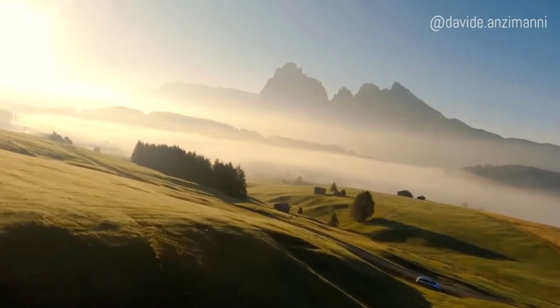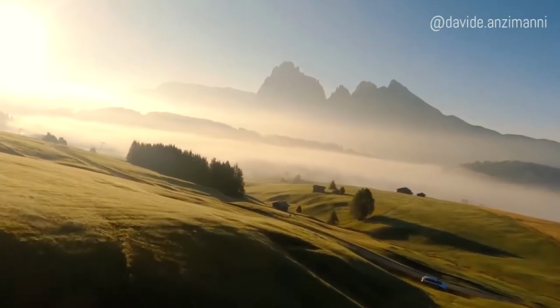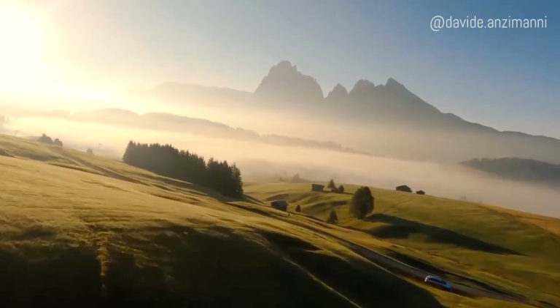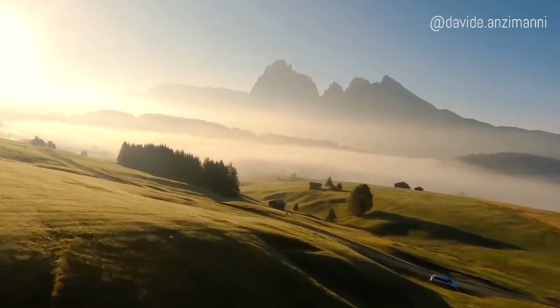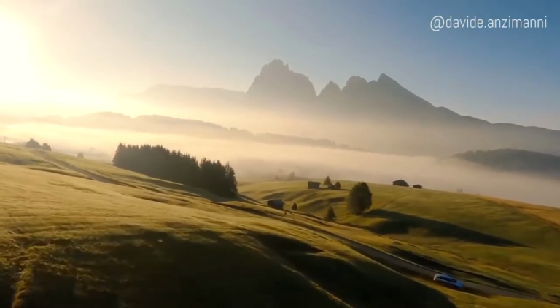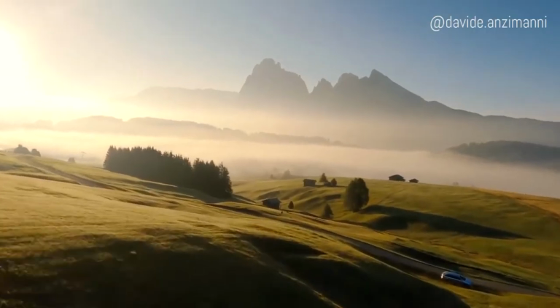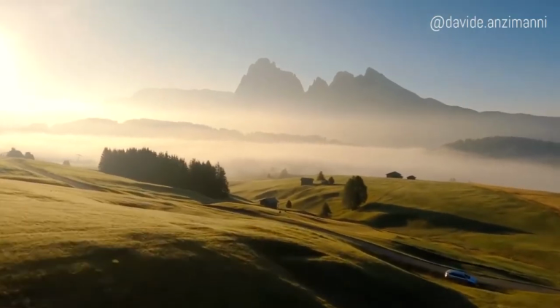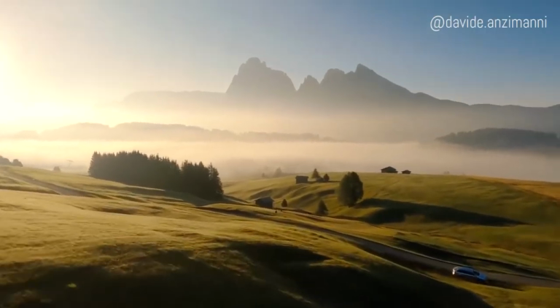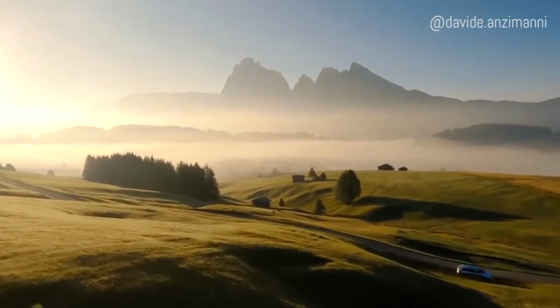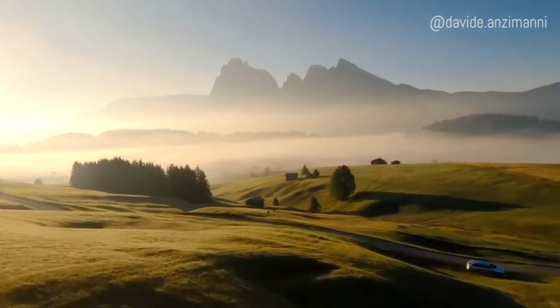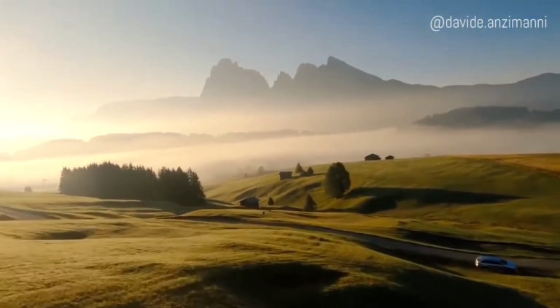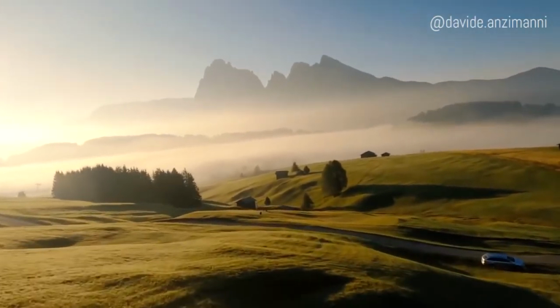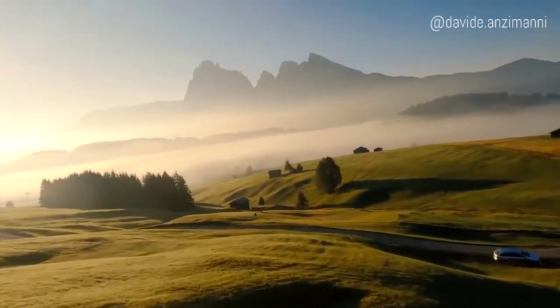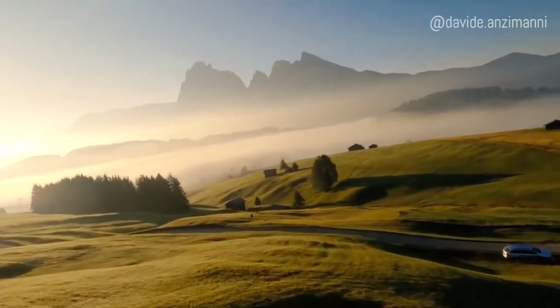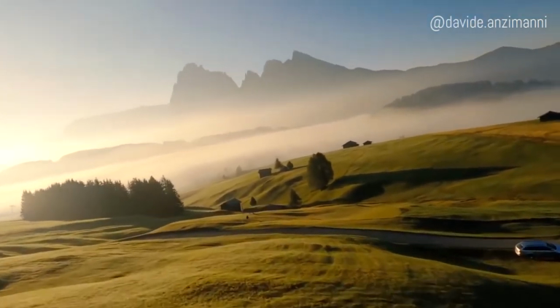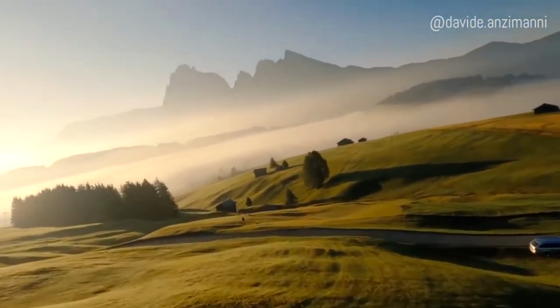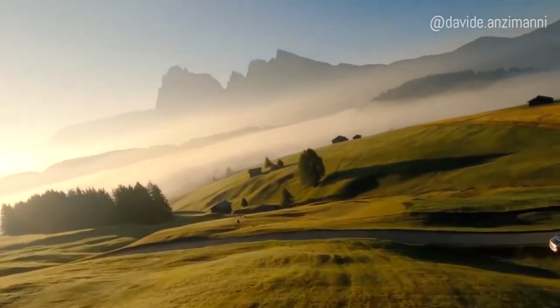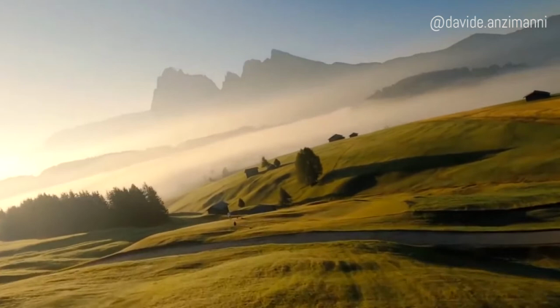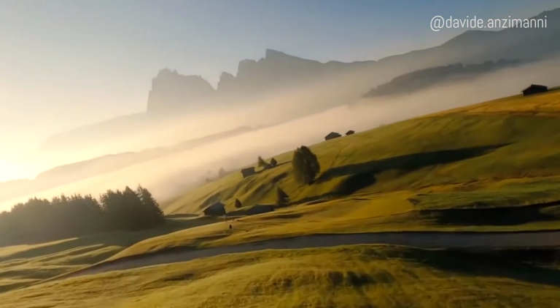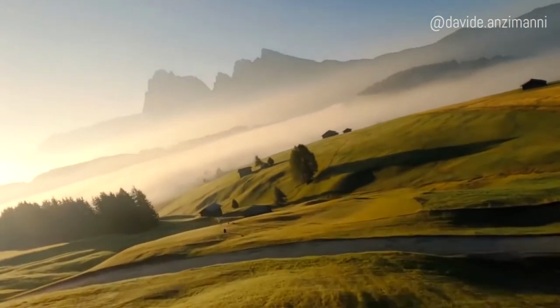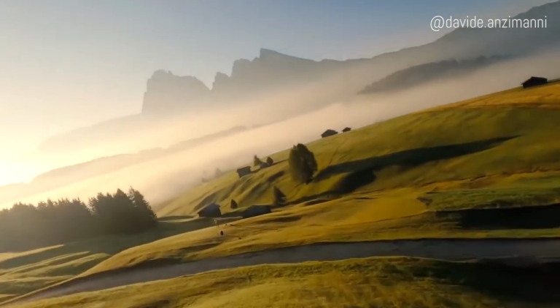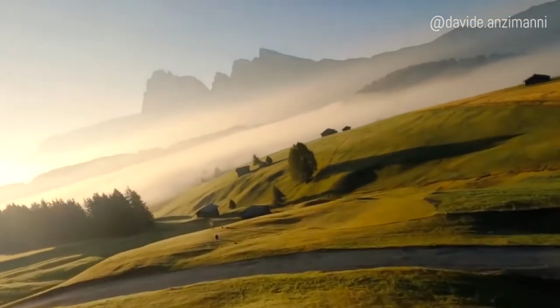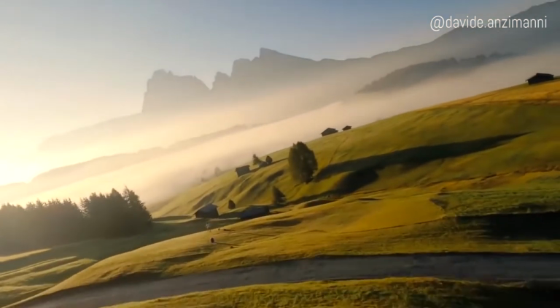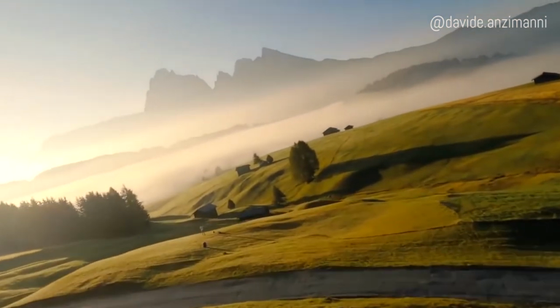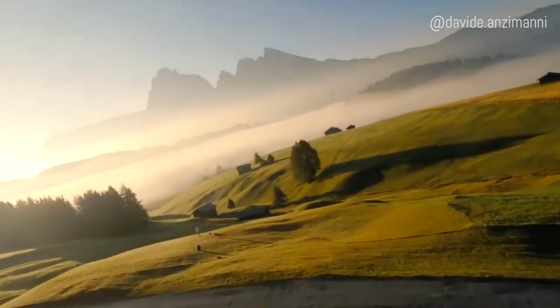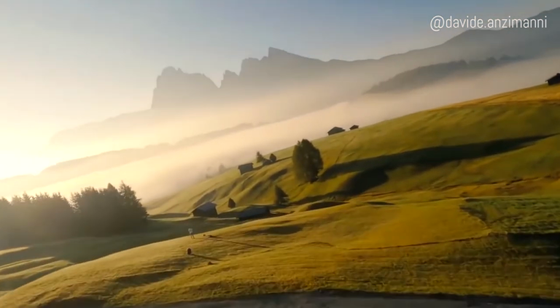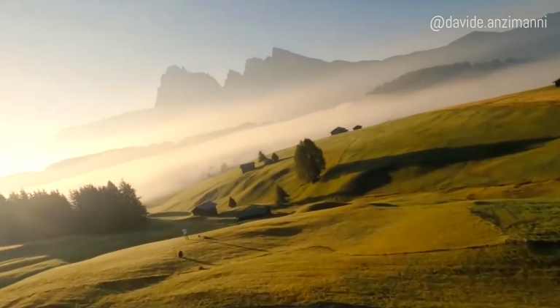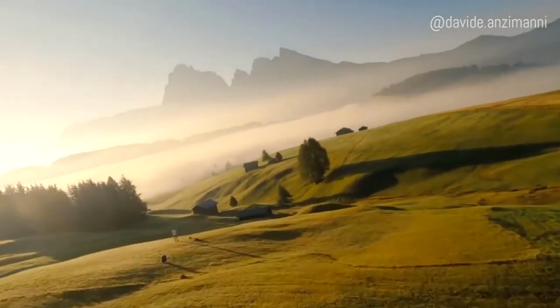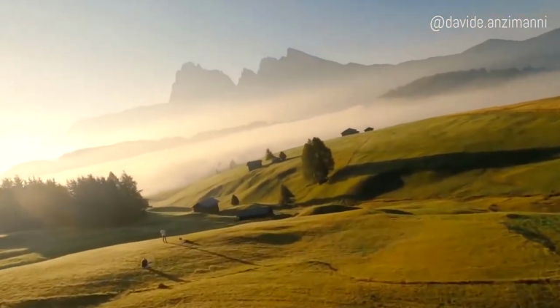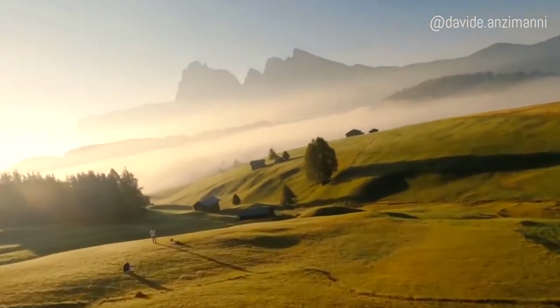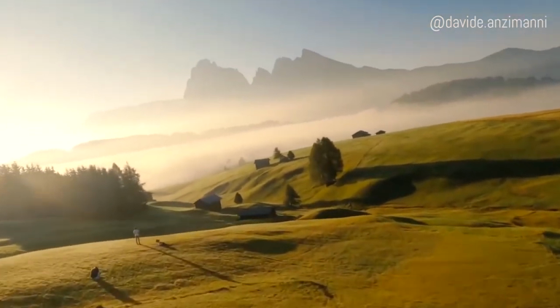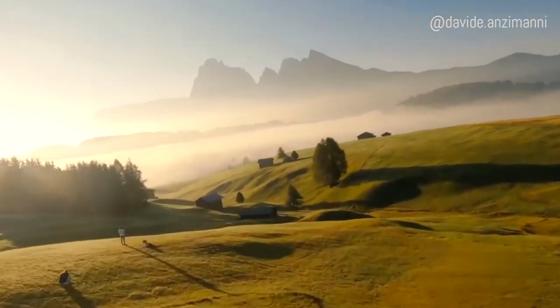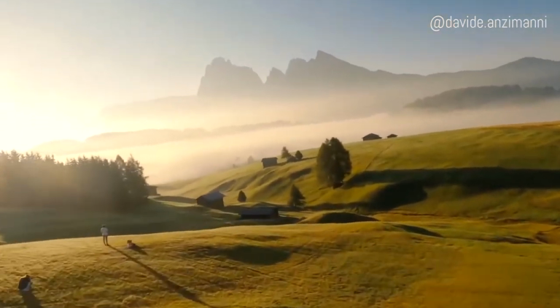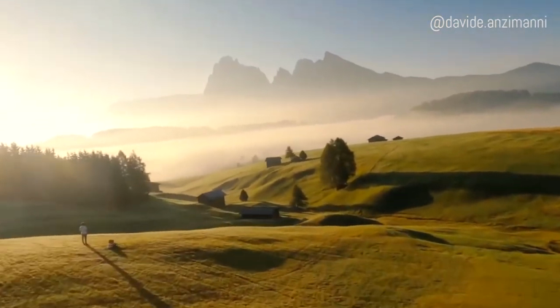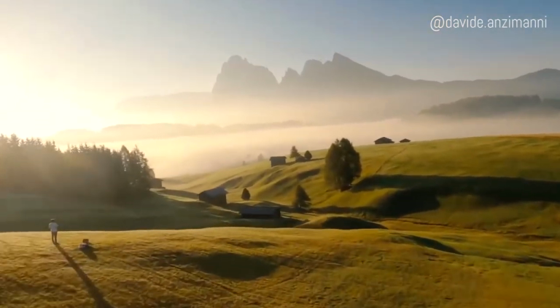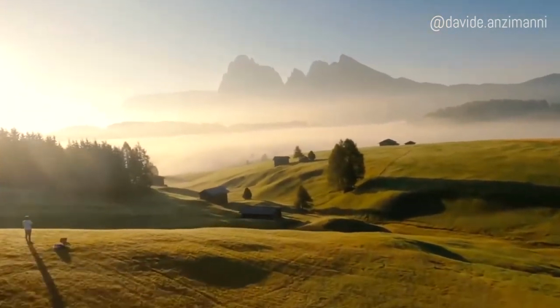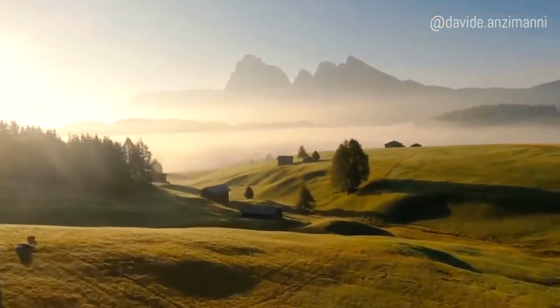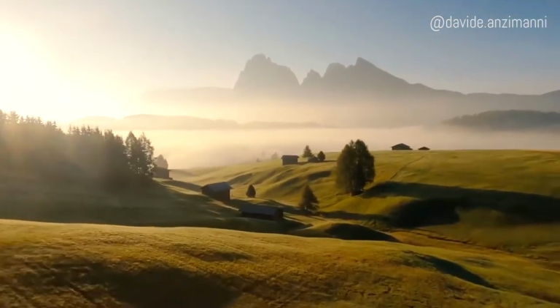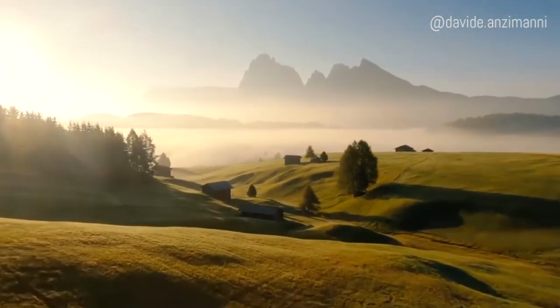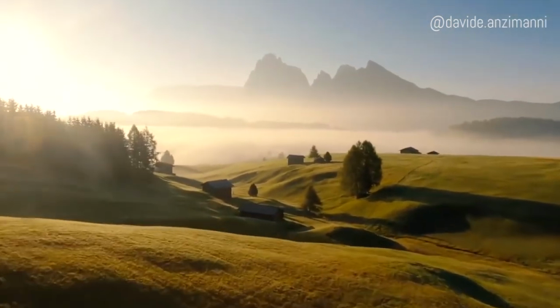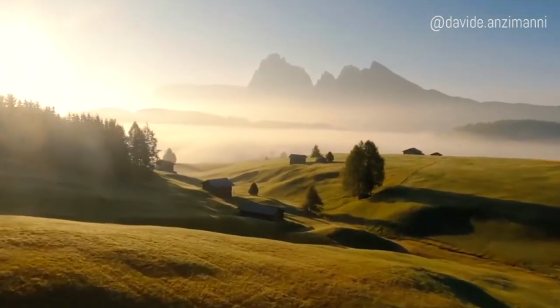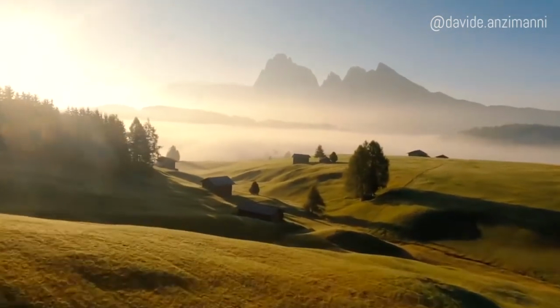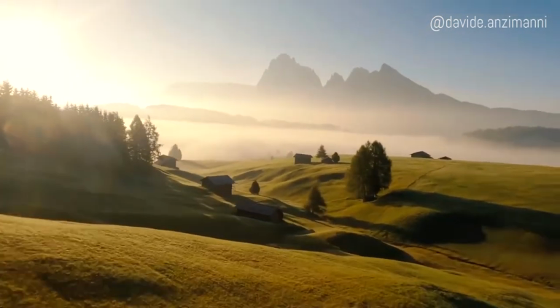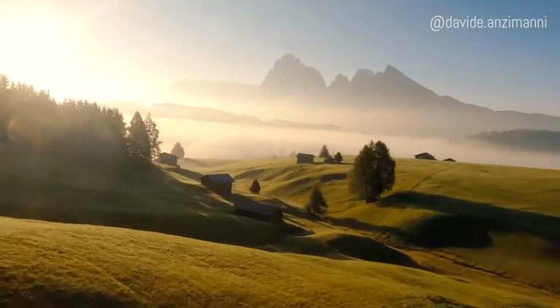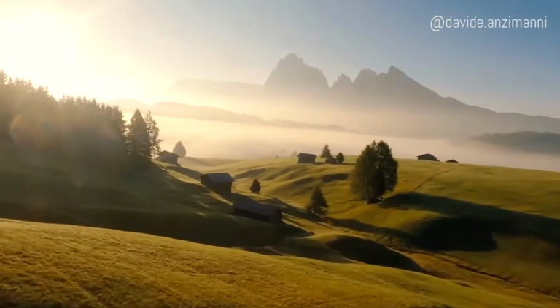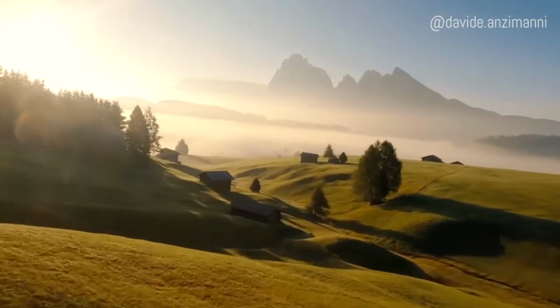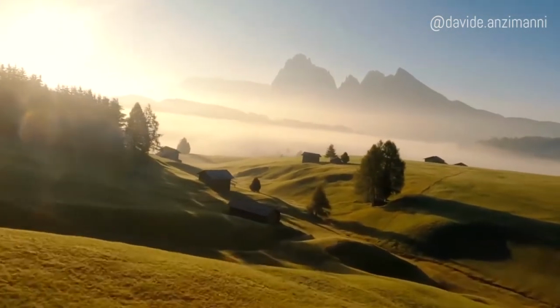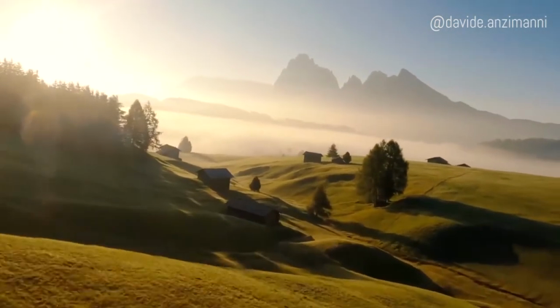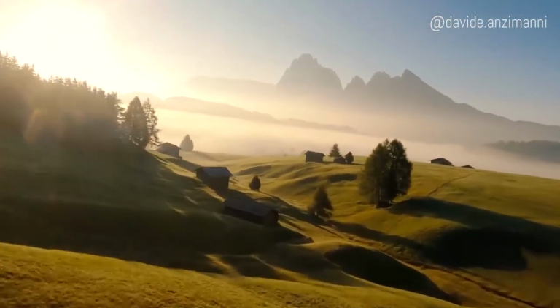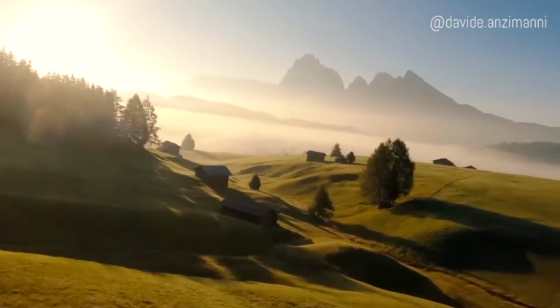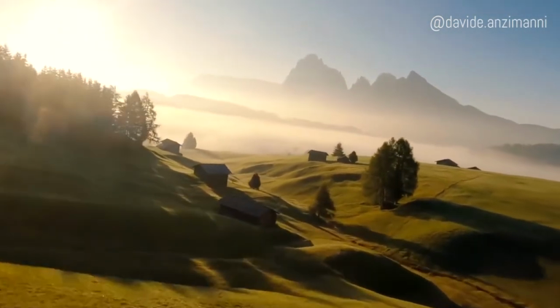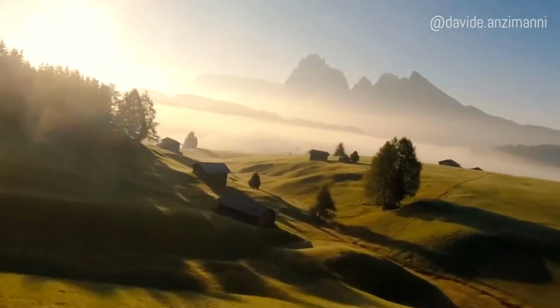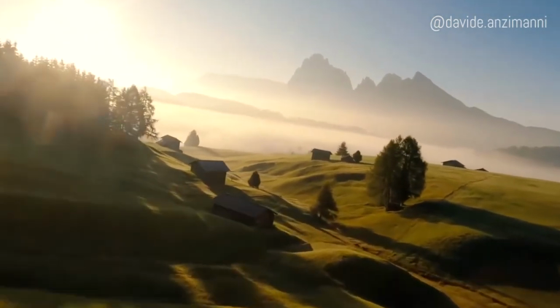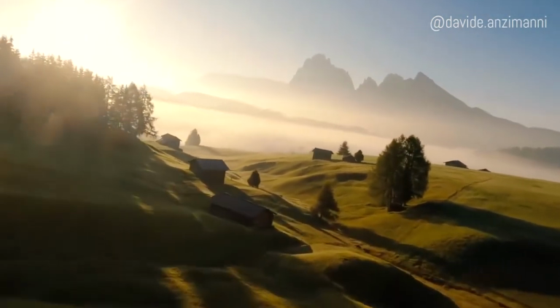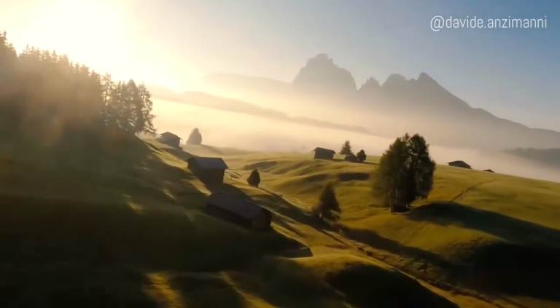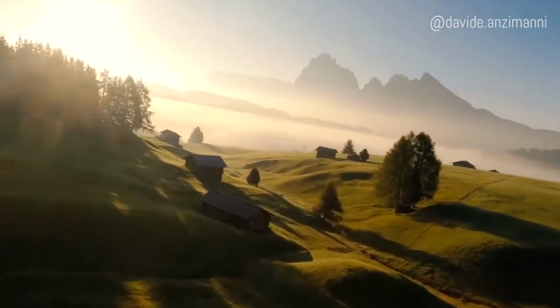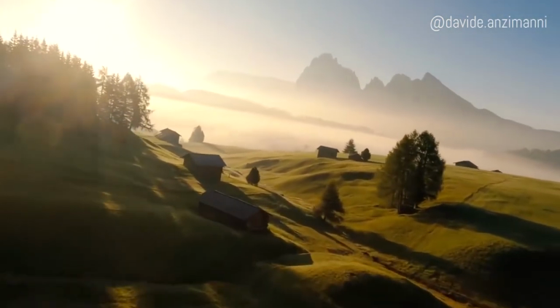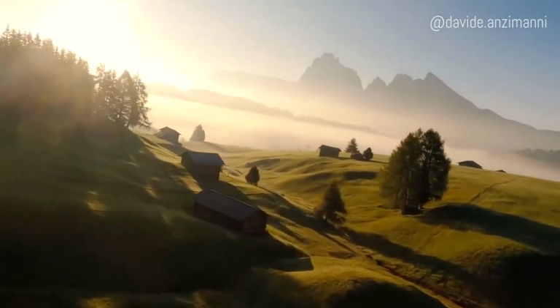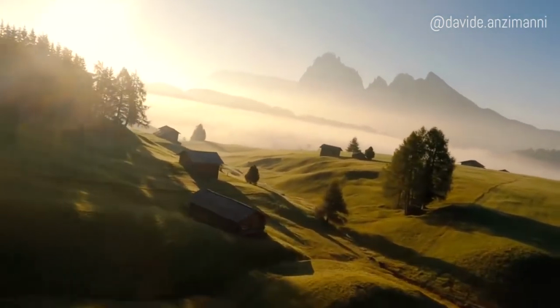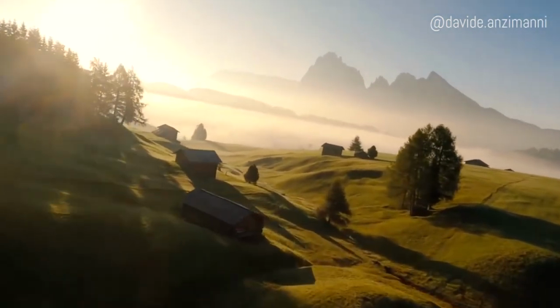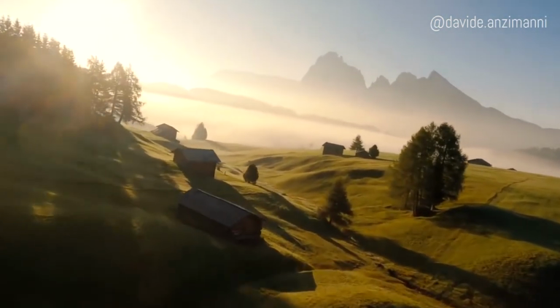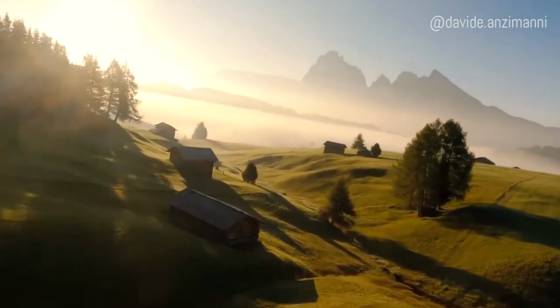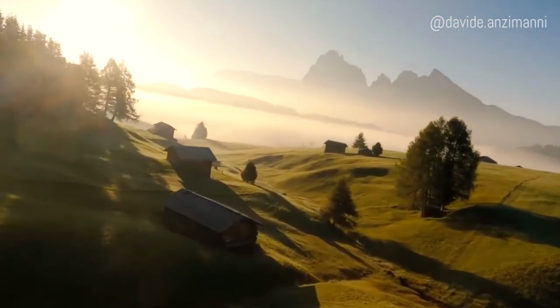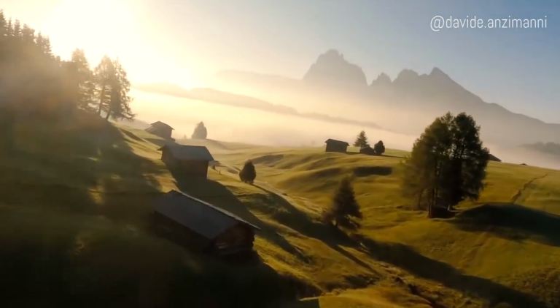I know this looks like a computer graphics scene, but it's not. This is actually an amazing drone shot of Italy's countryside.